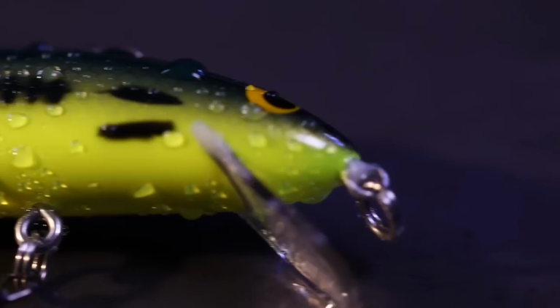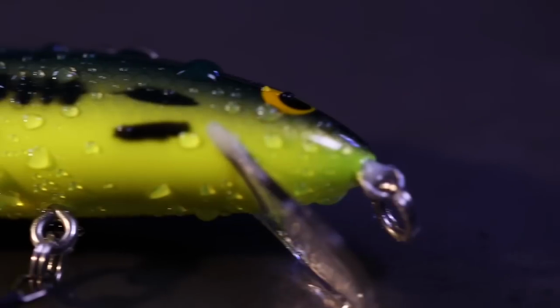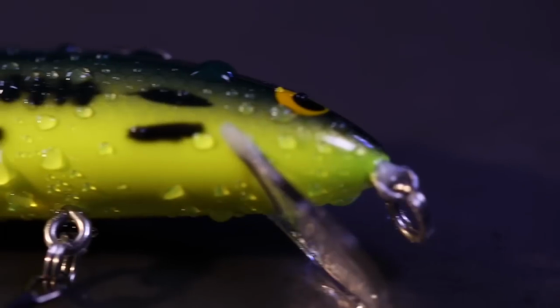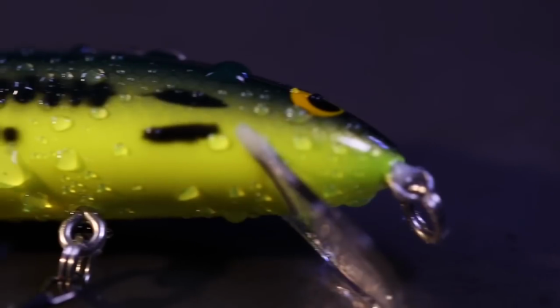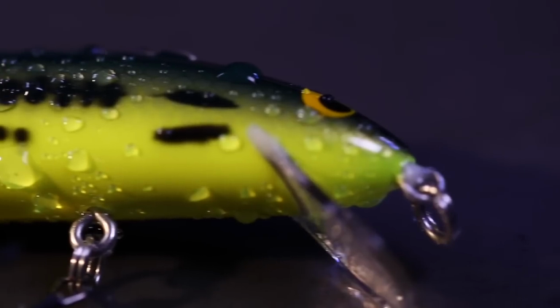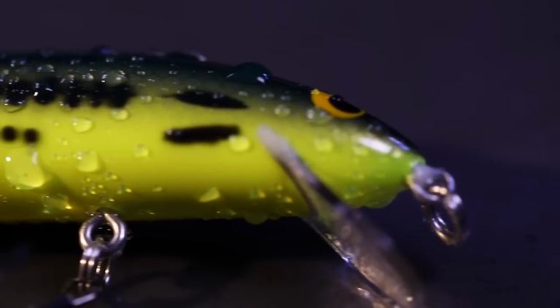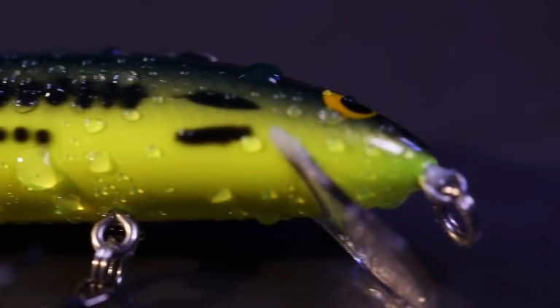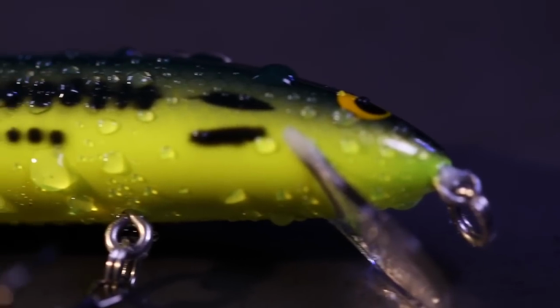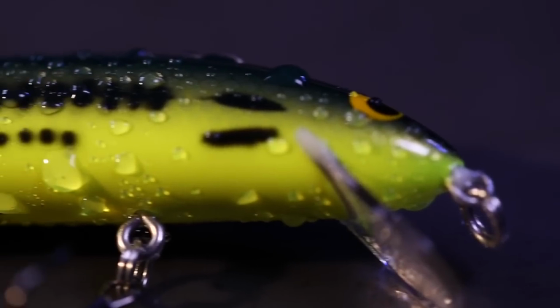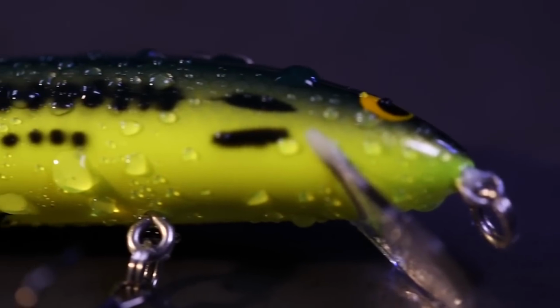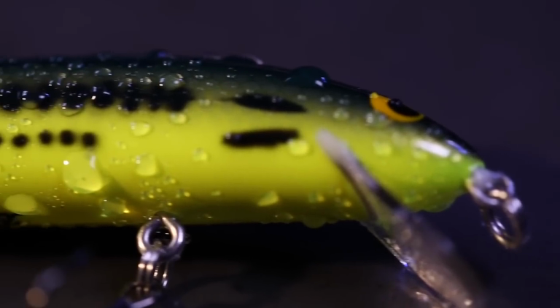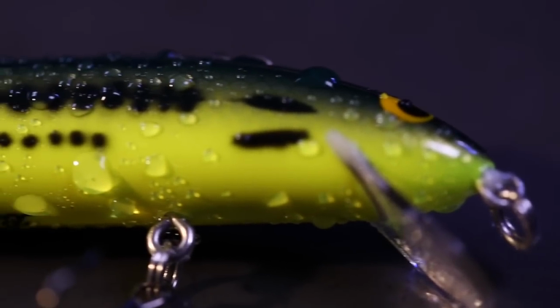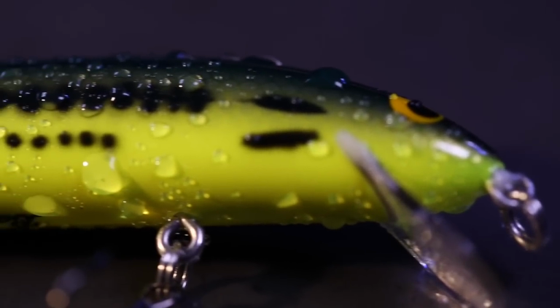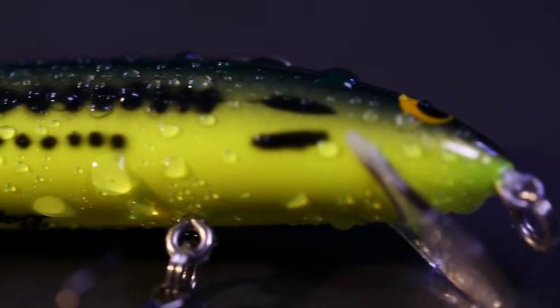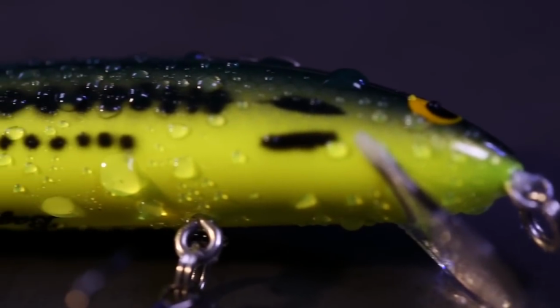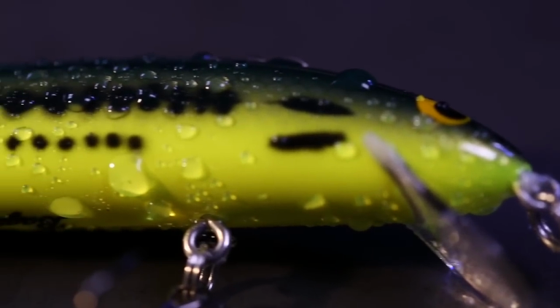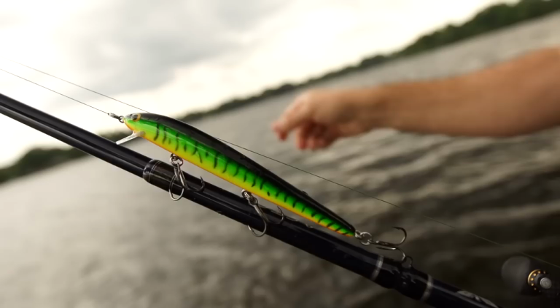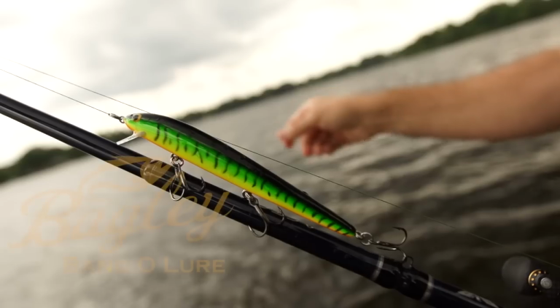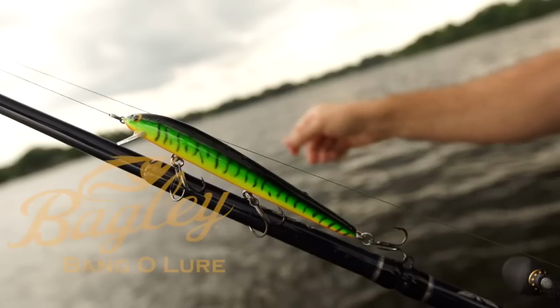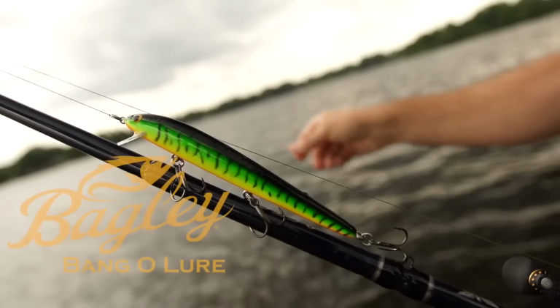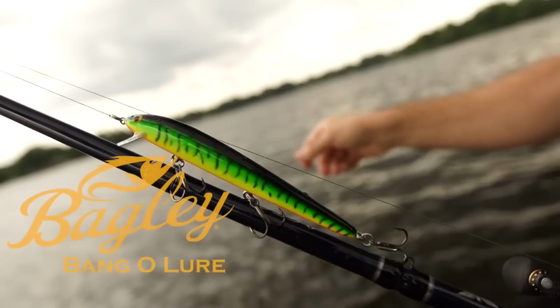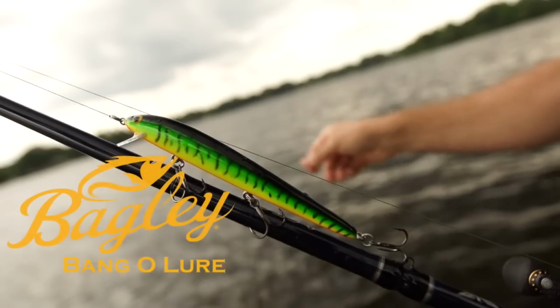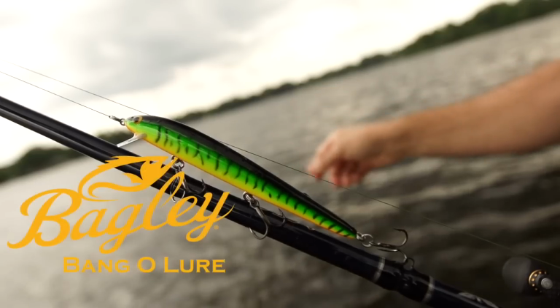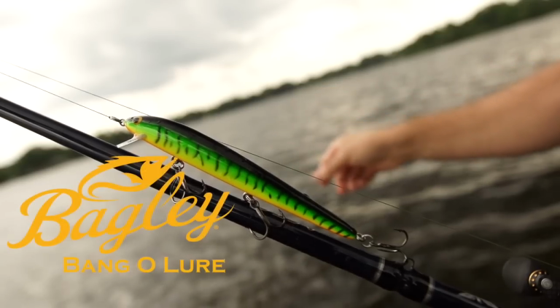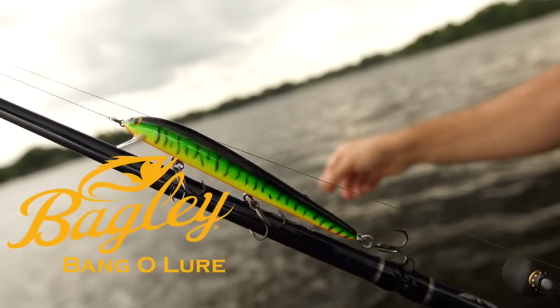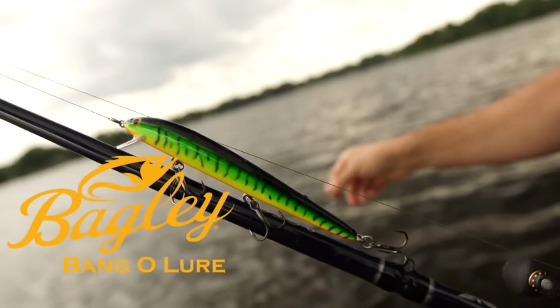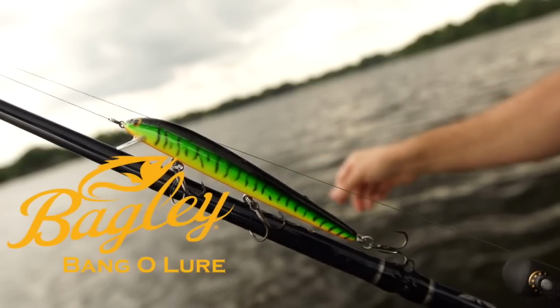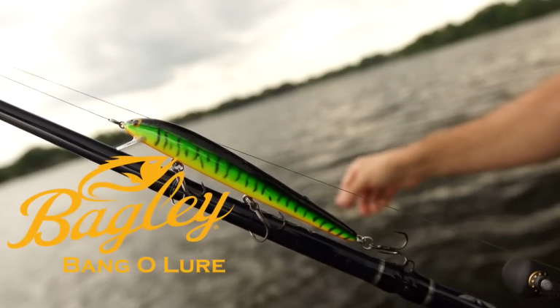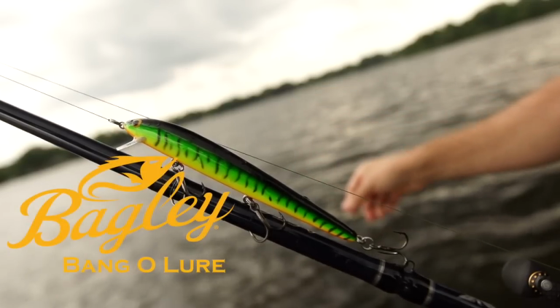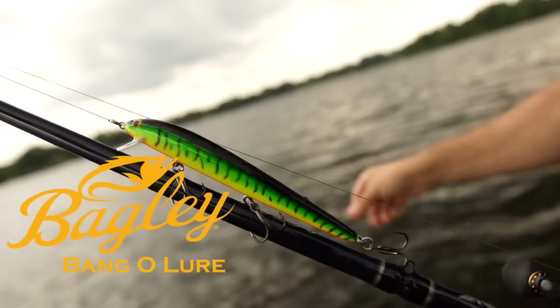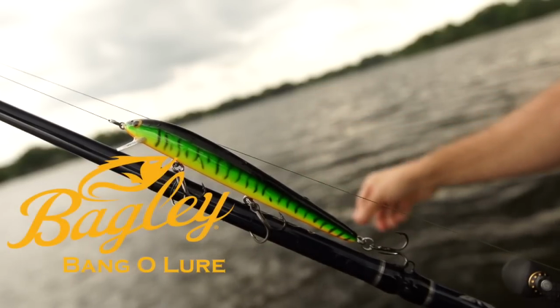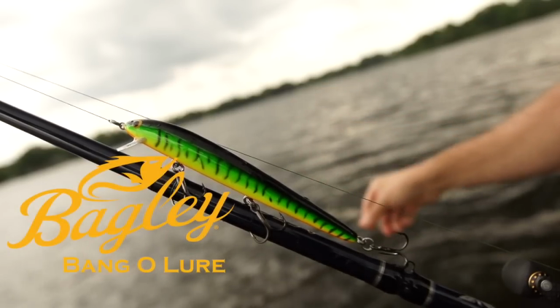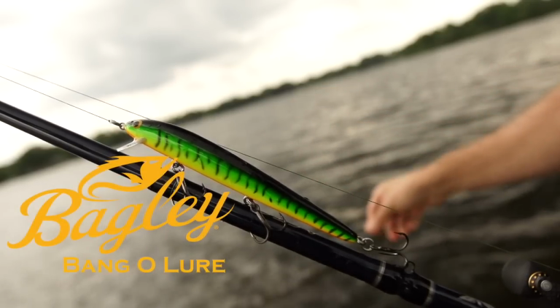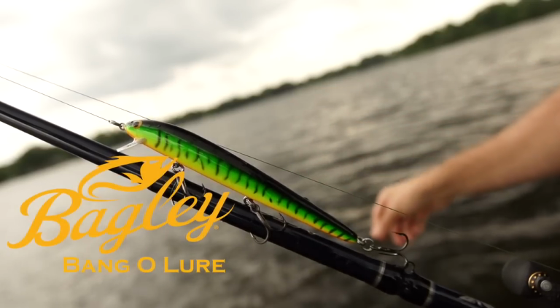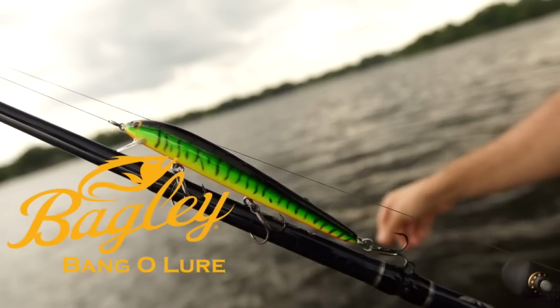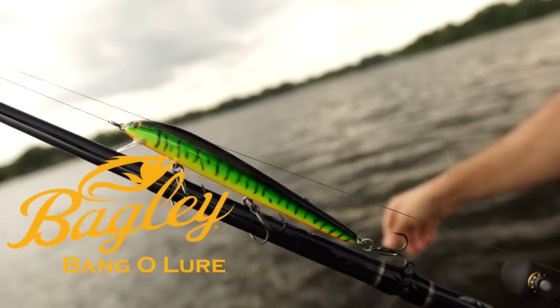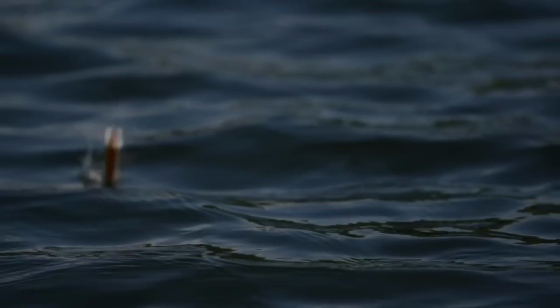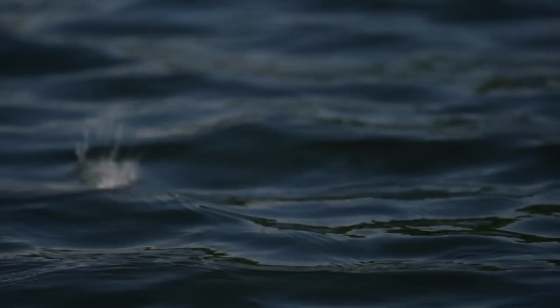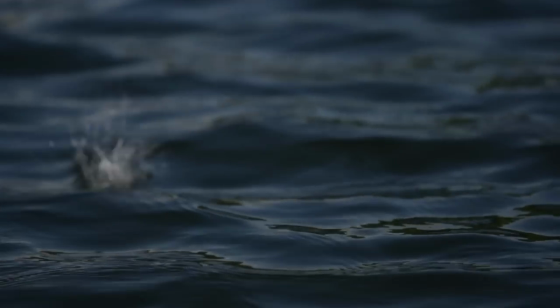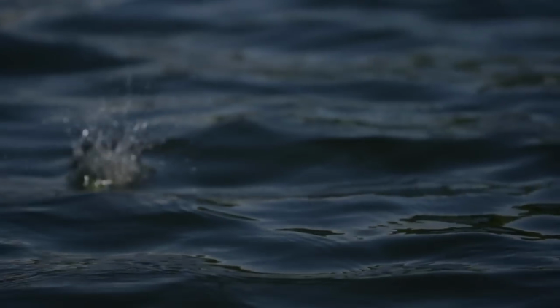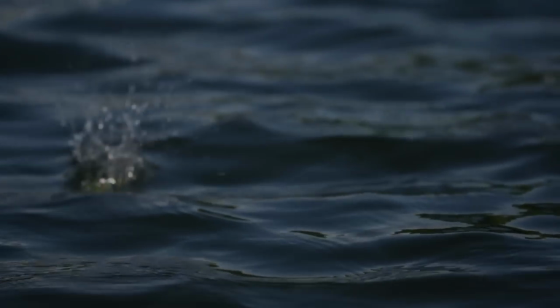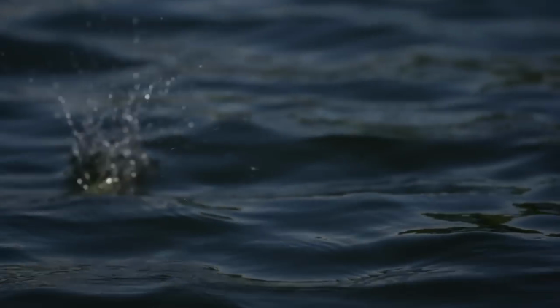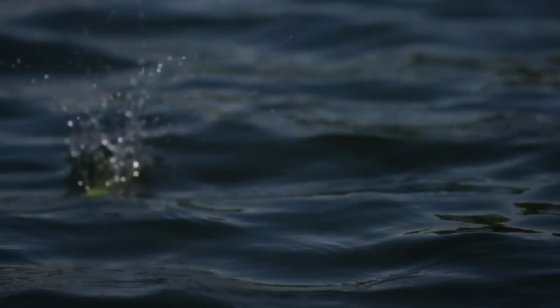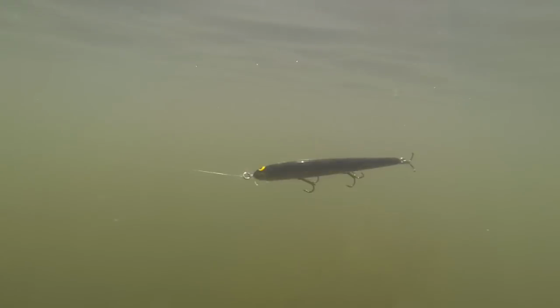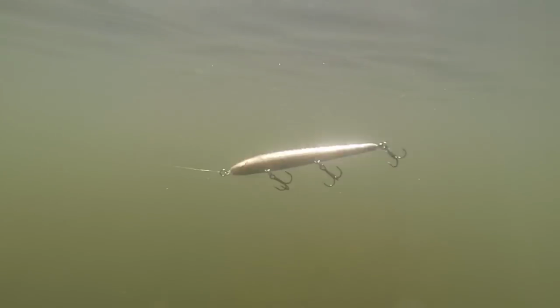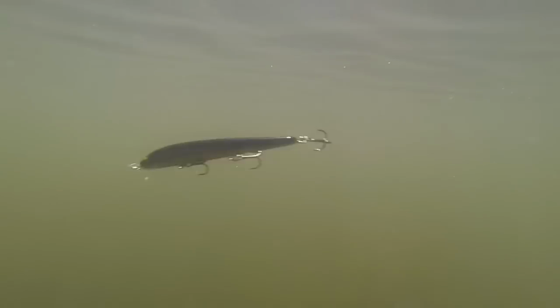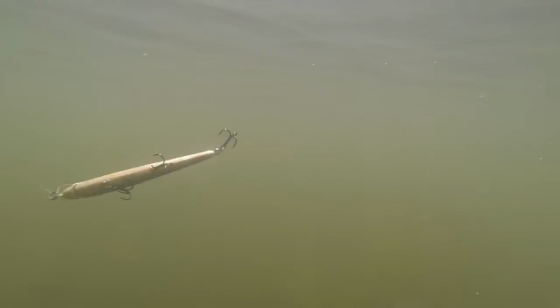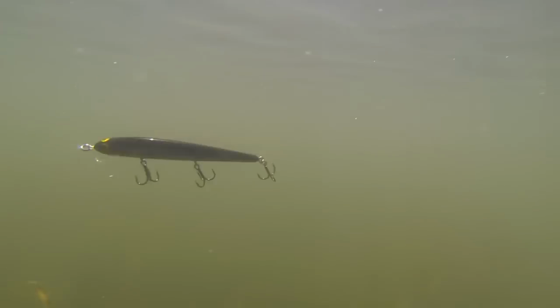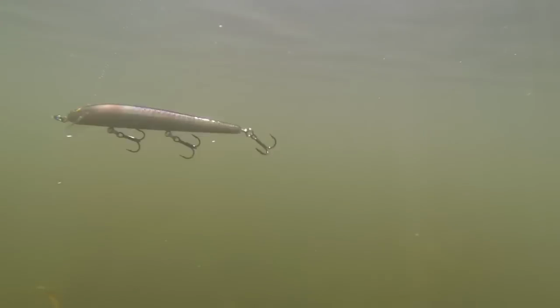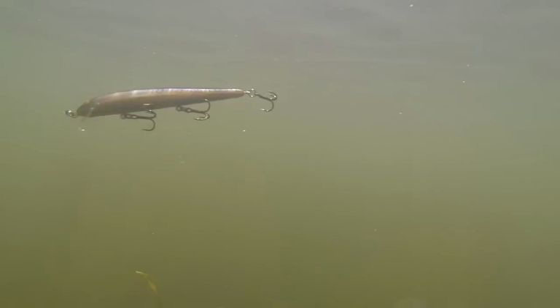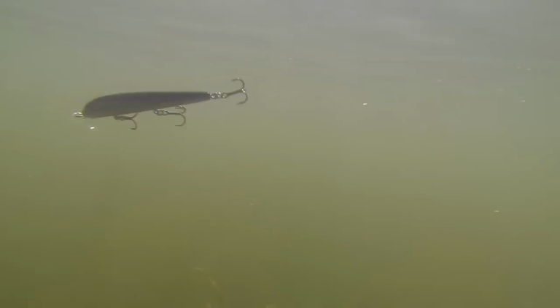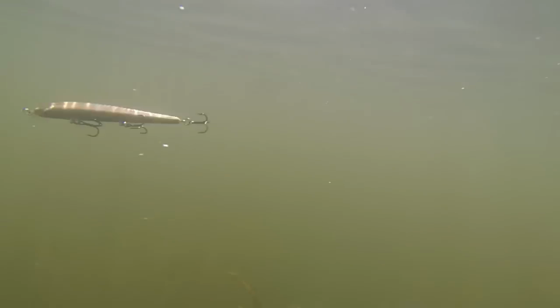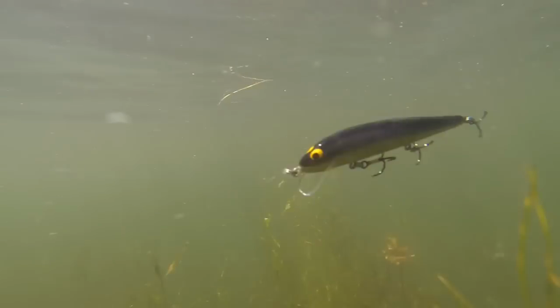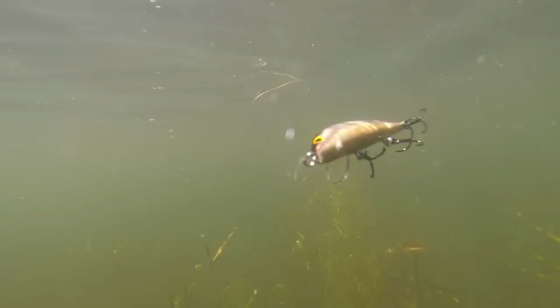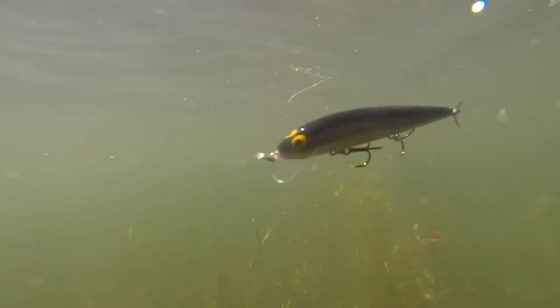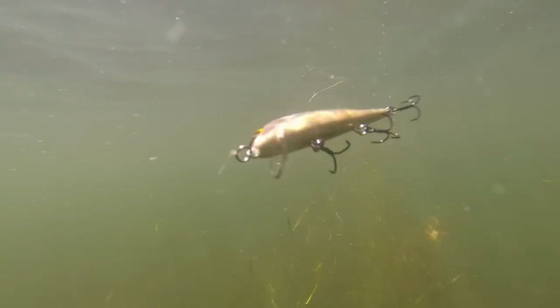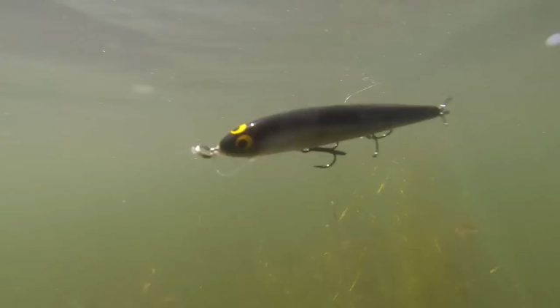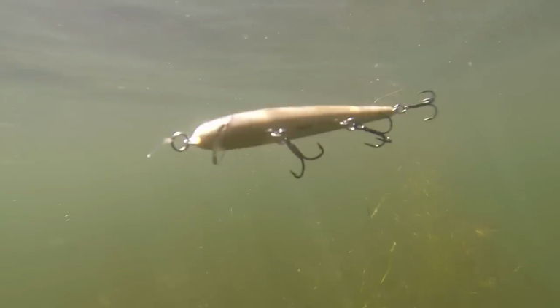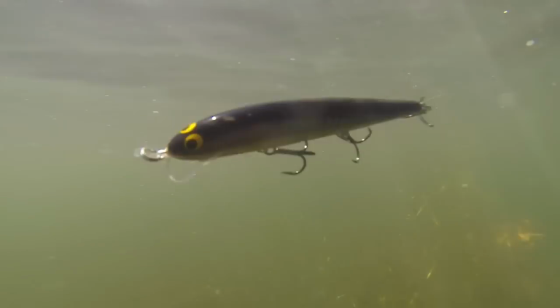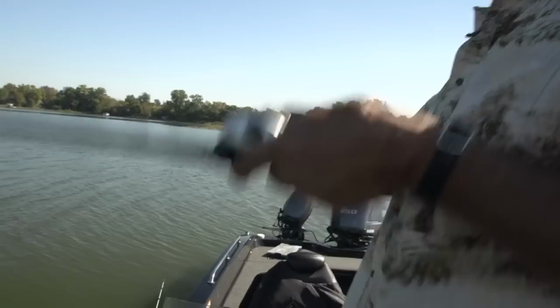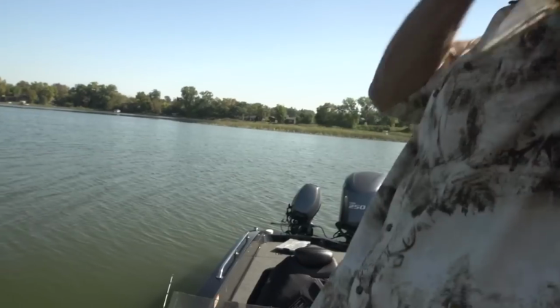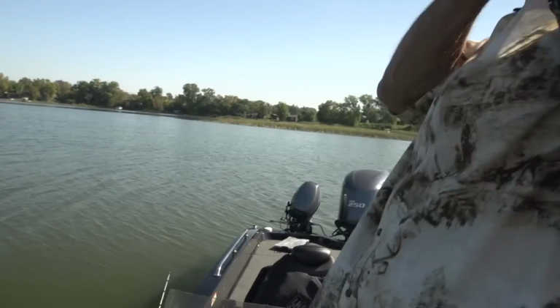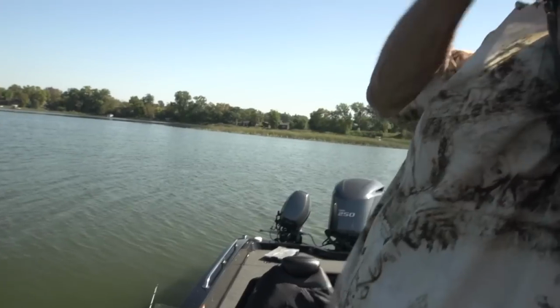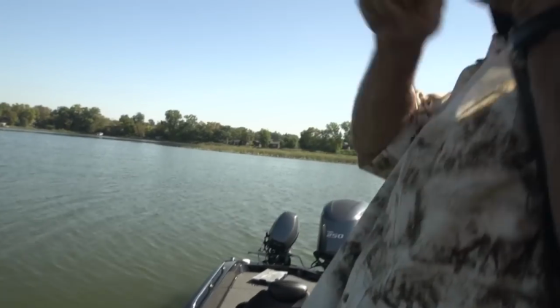The world's best stick bait, the Bagley Bango Lure. Toss it, twitch it, troll it, and hang on.